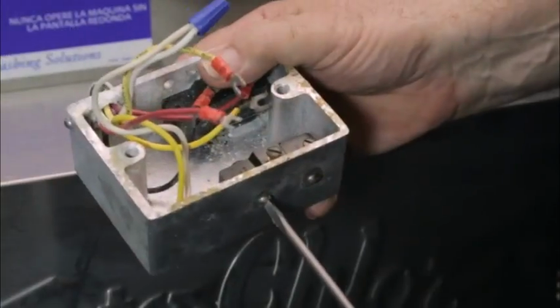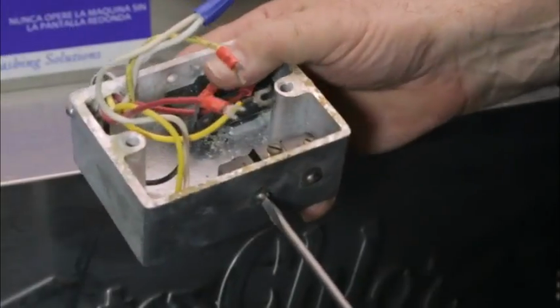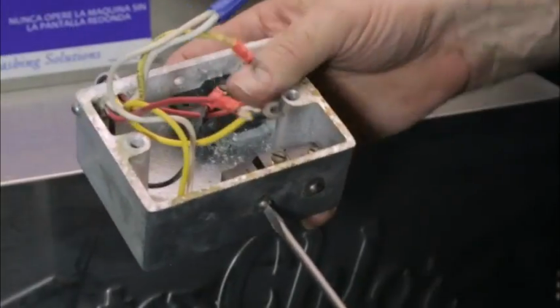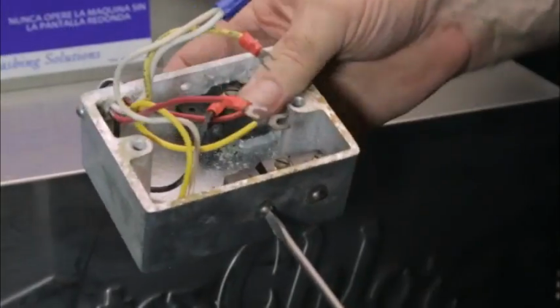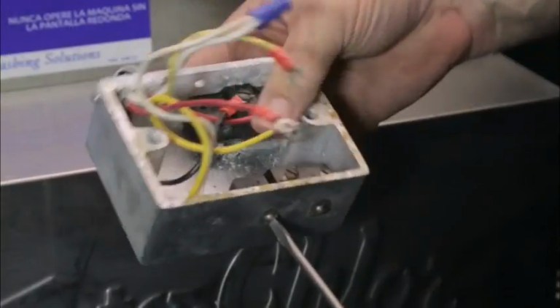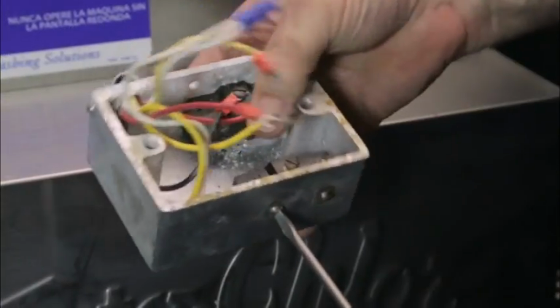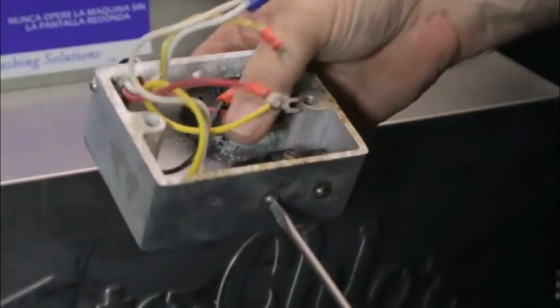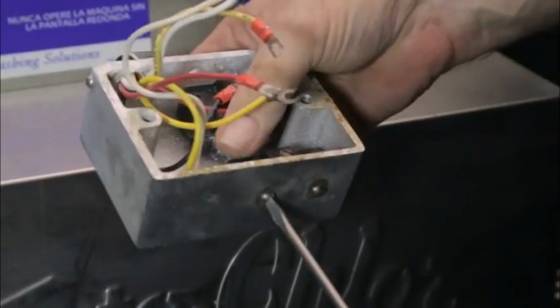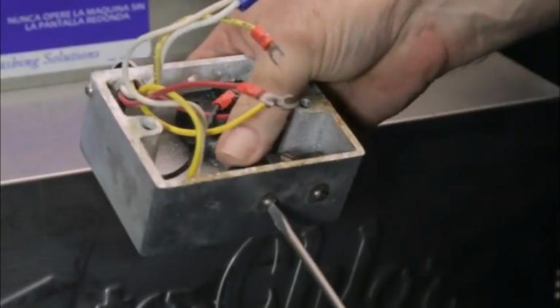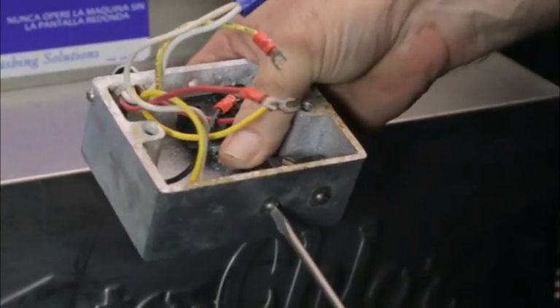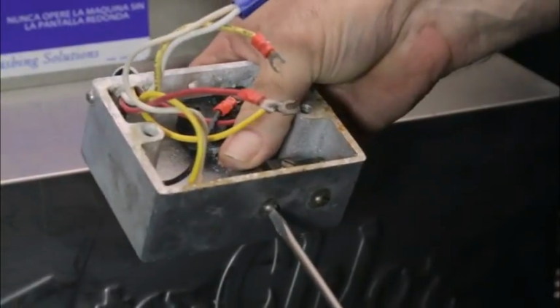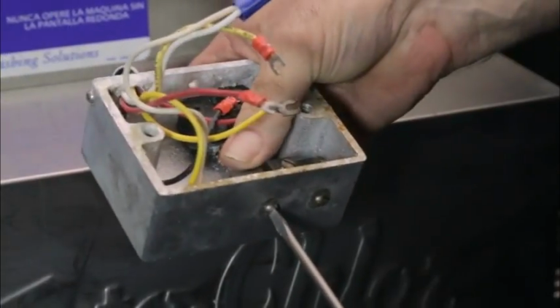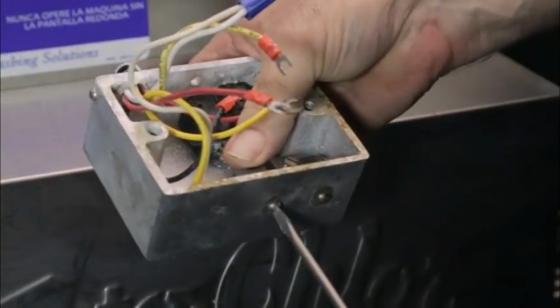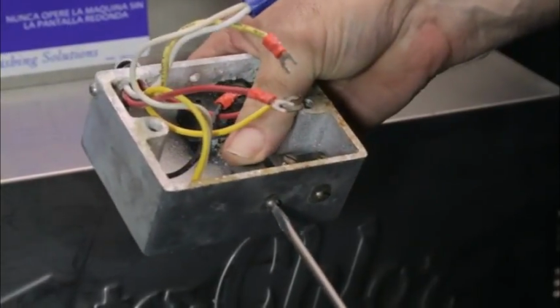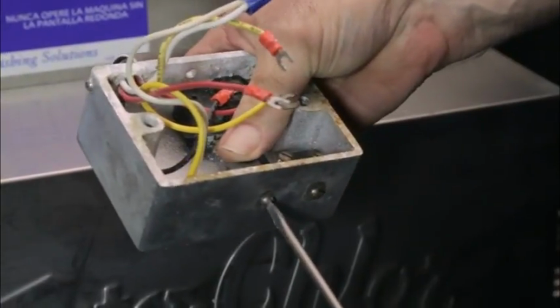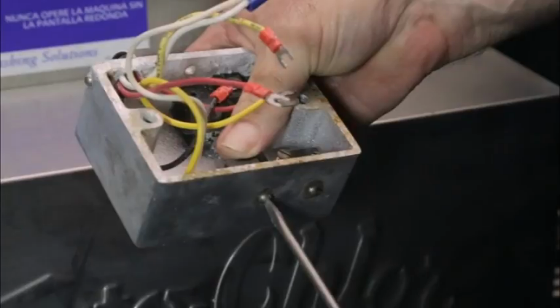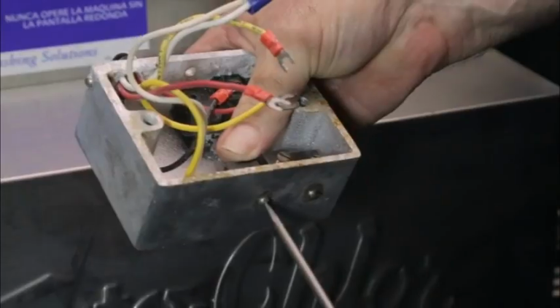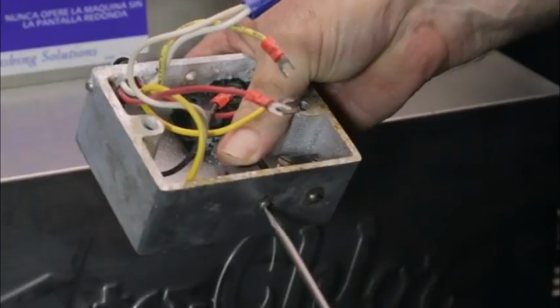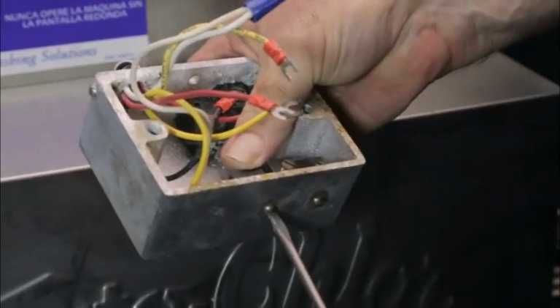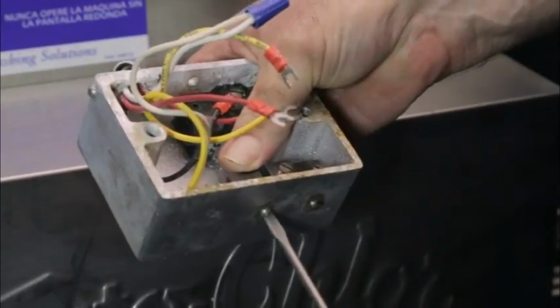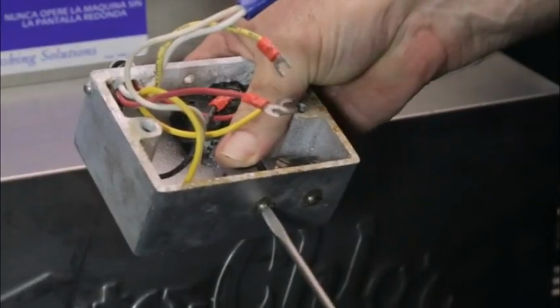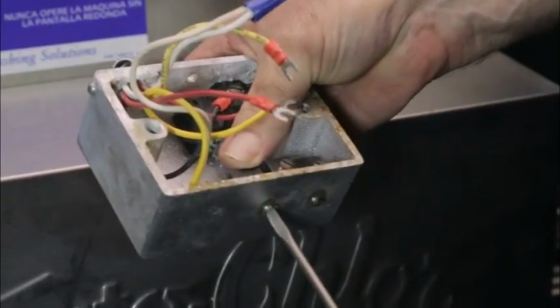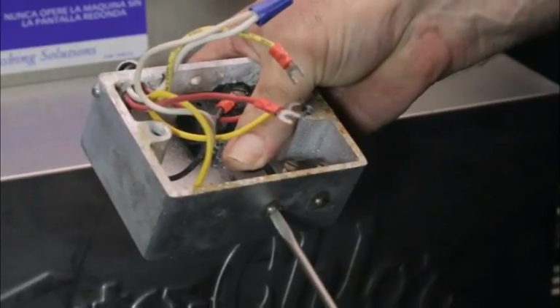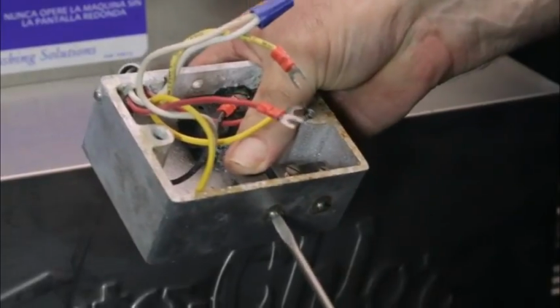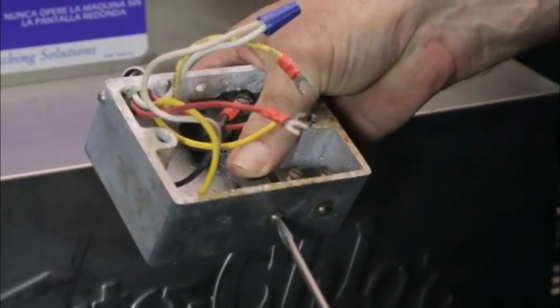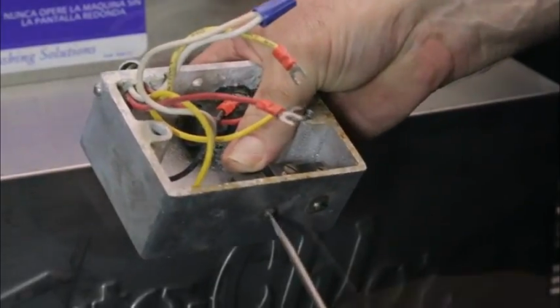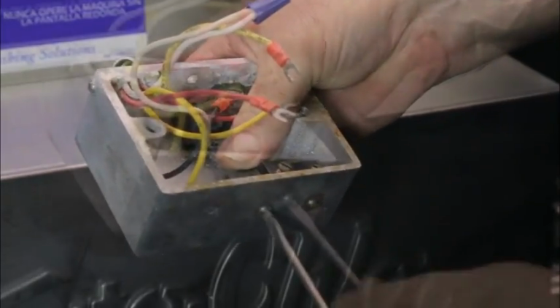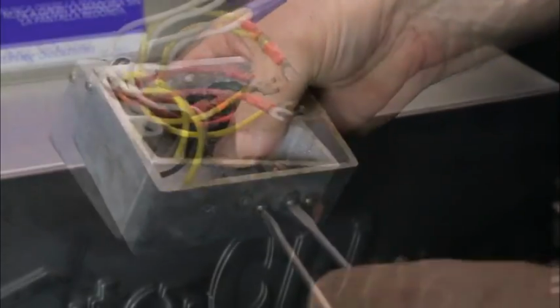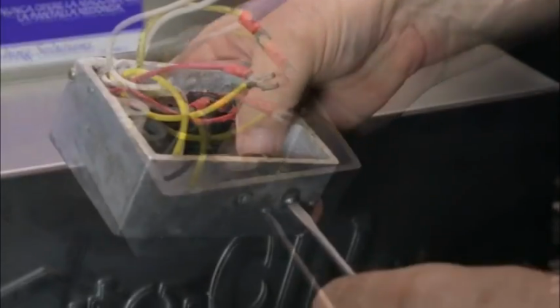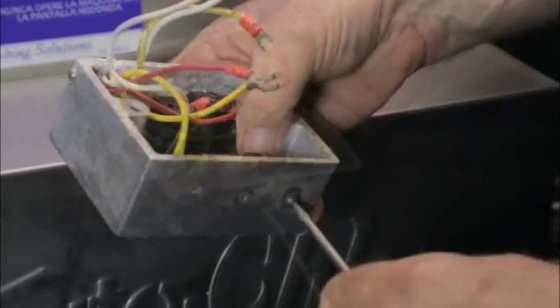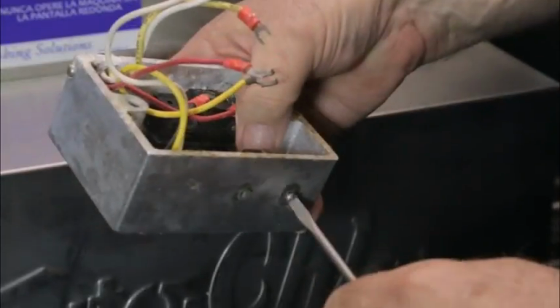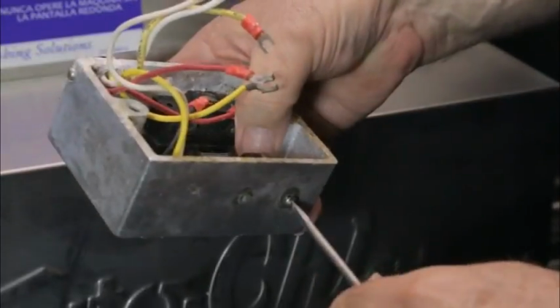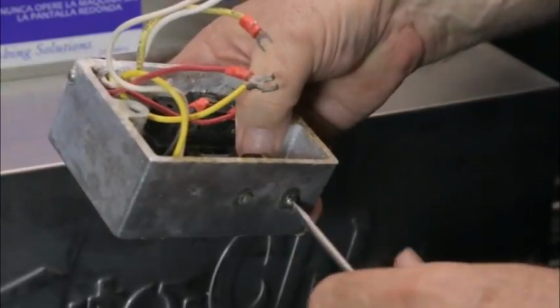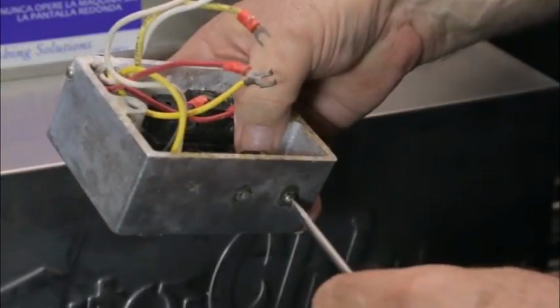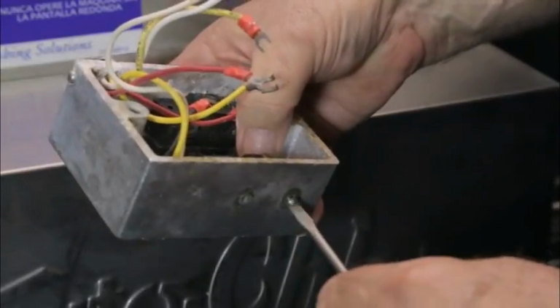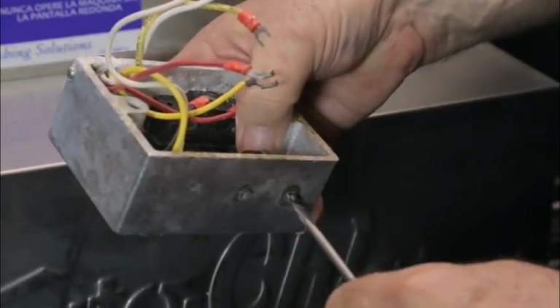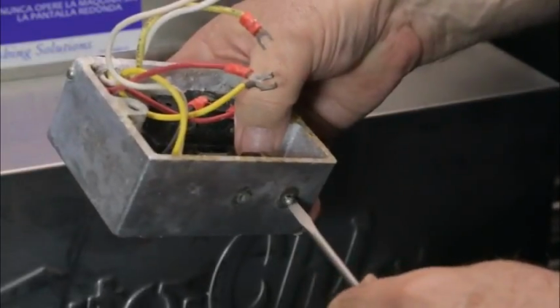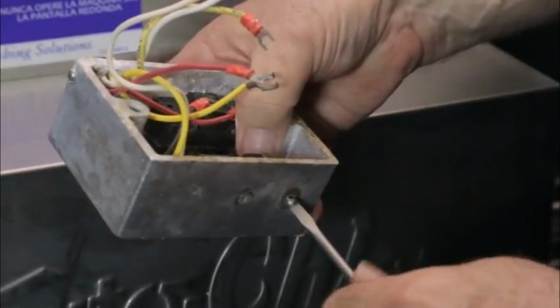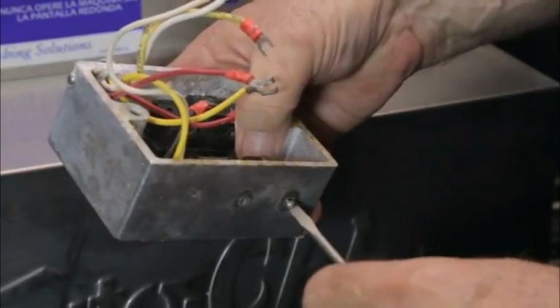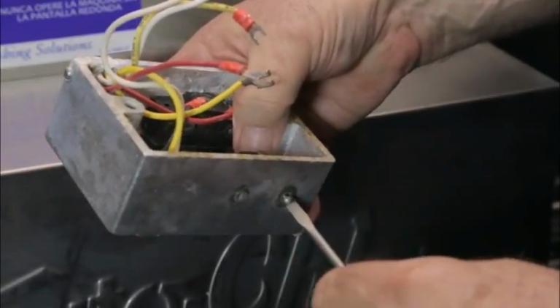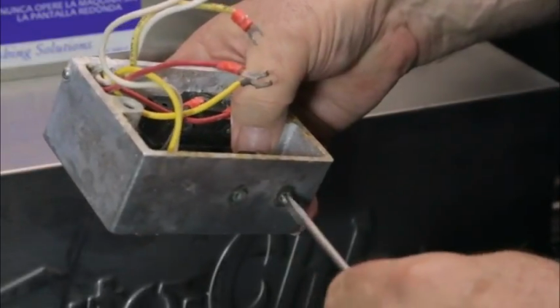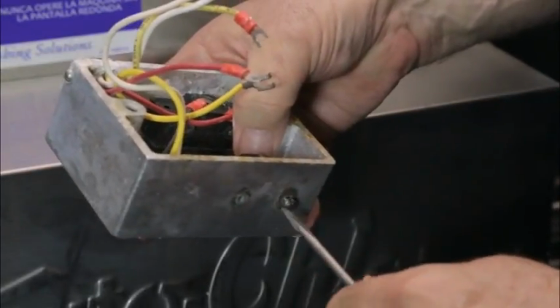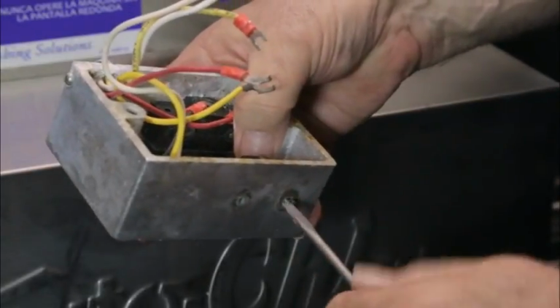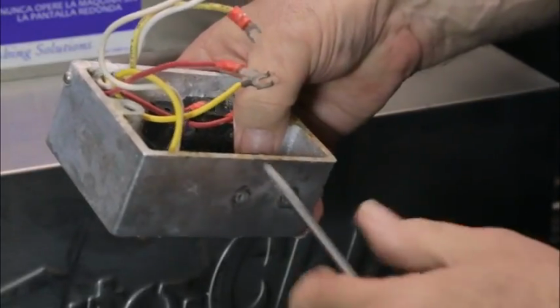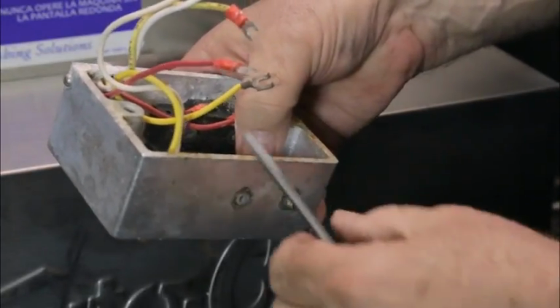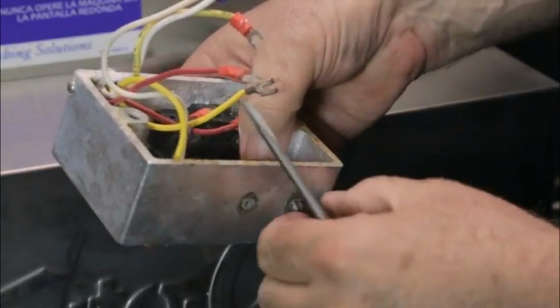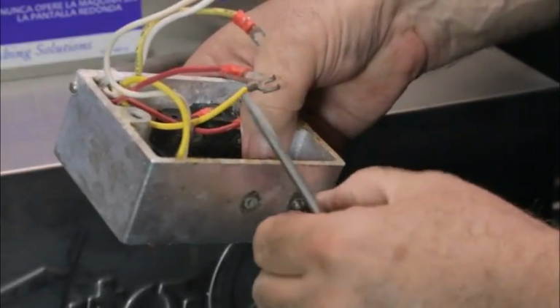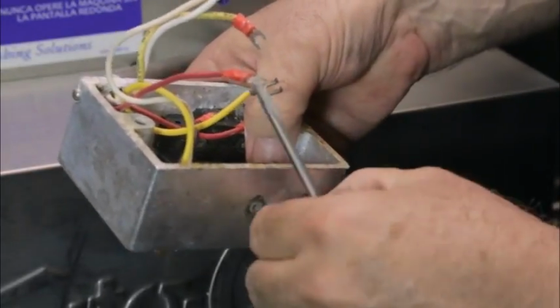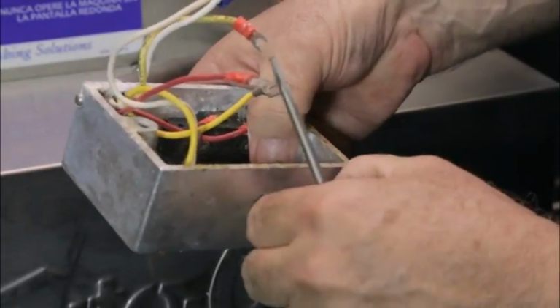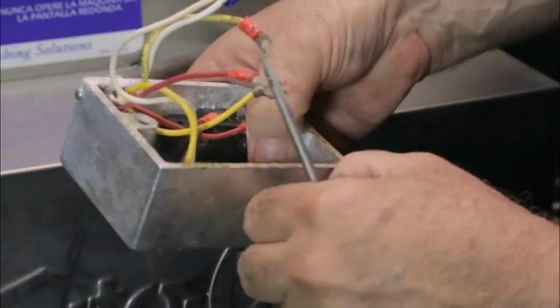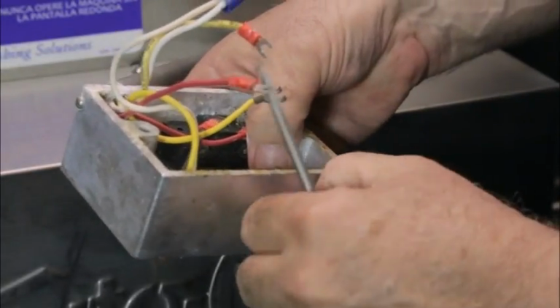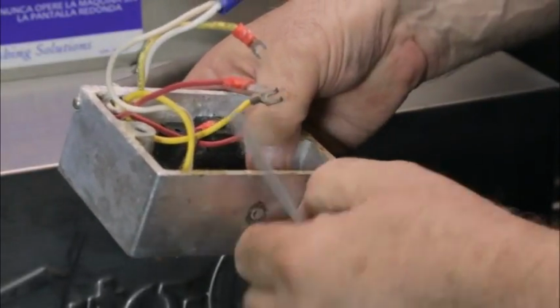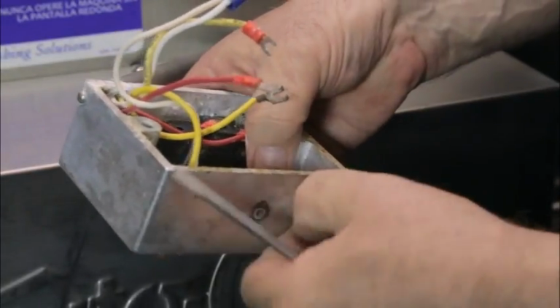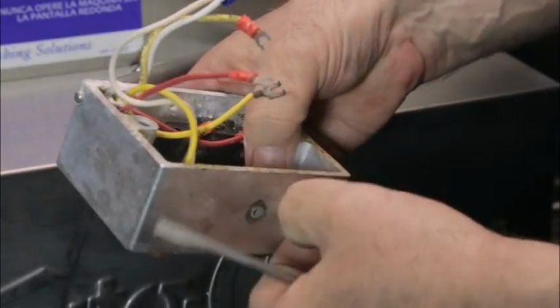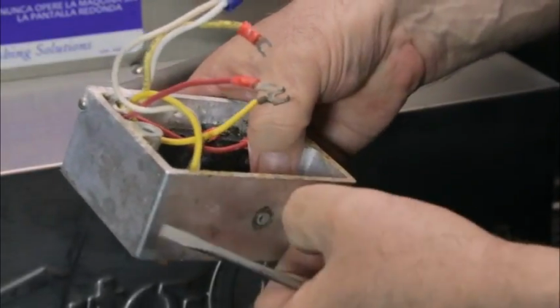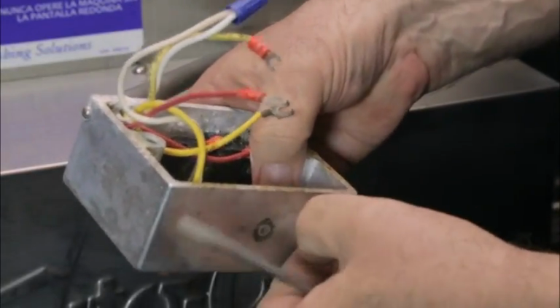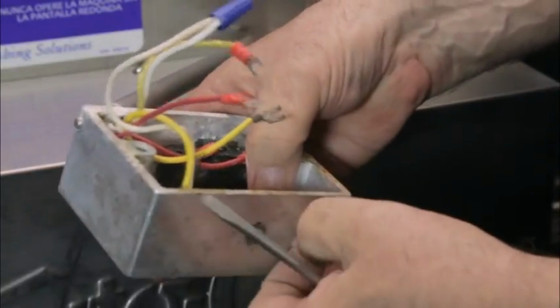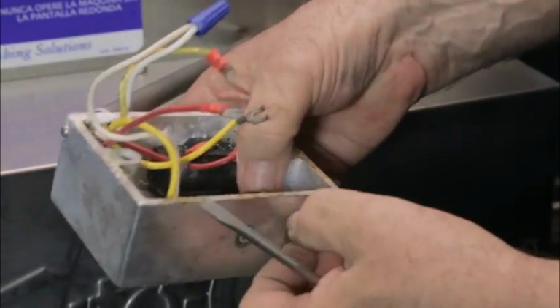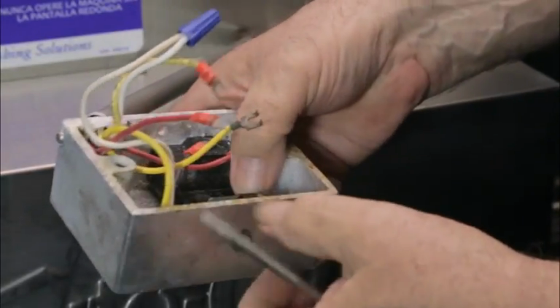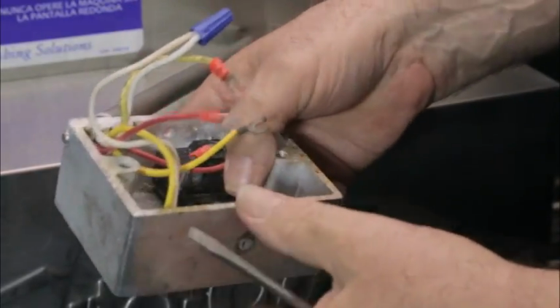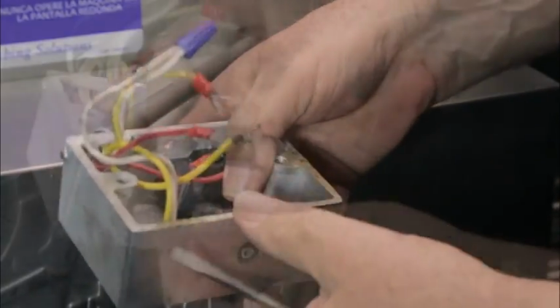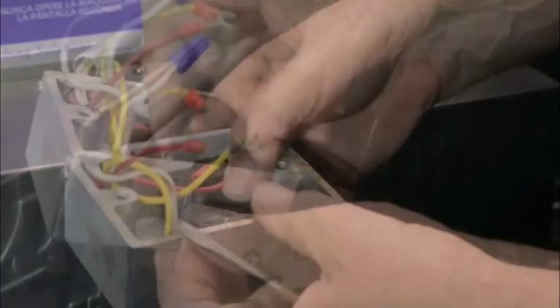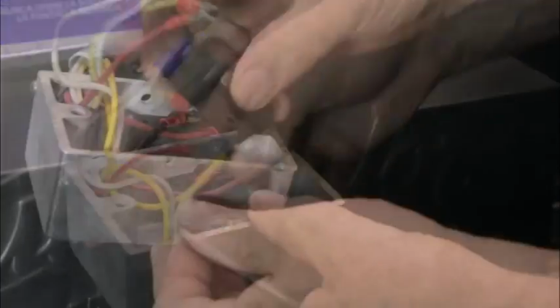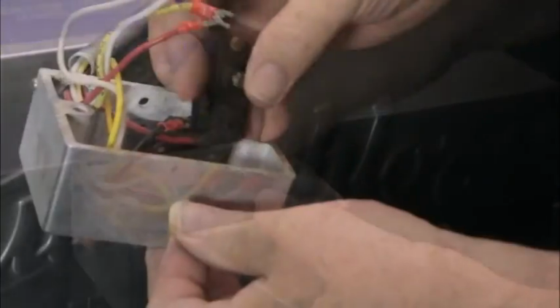All switches can be checked in some version of this method. Now remove the screws and clean or replace the switch.